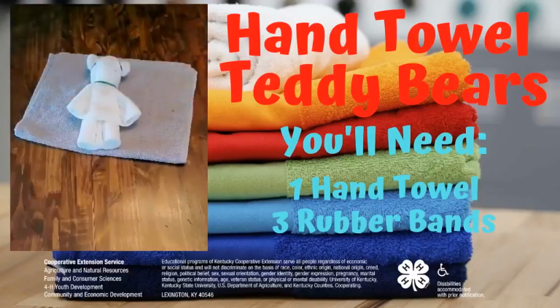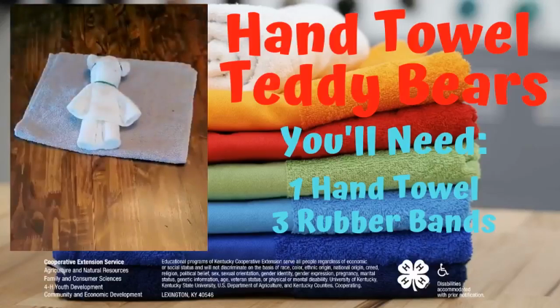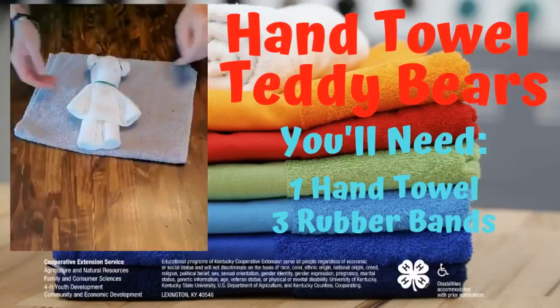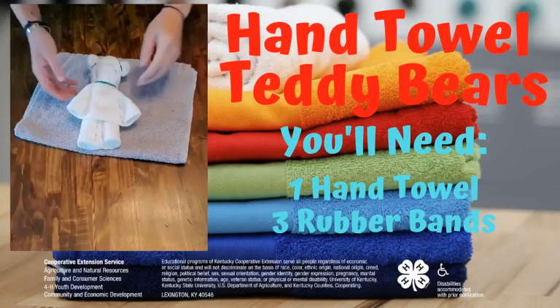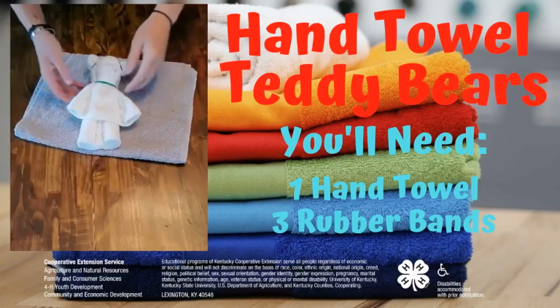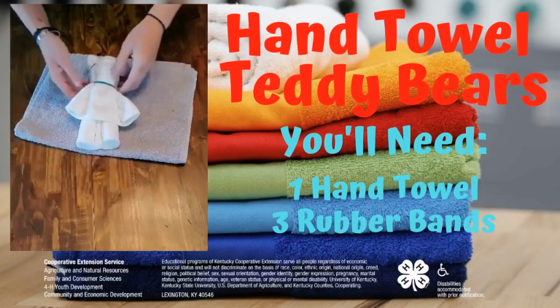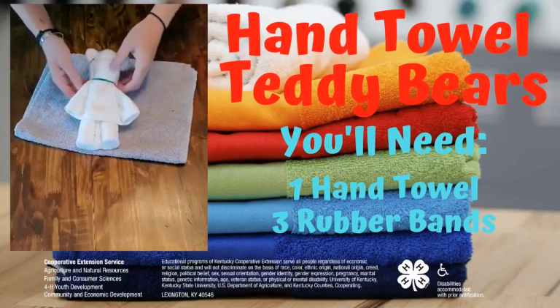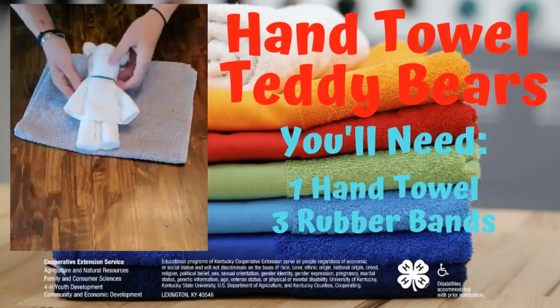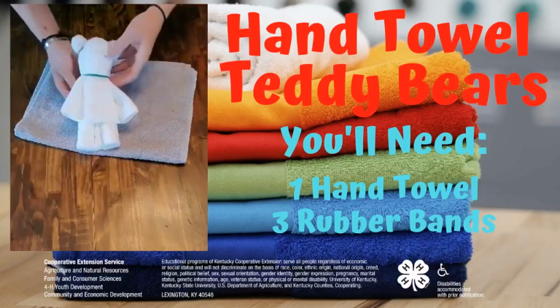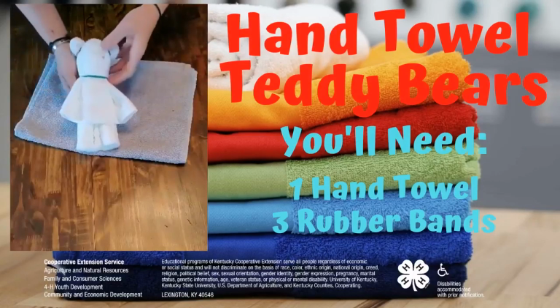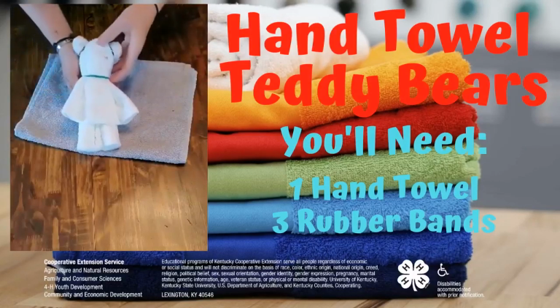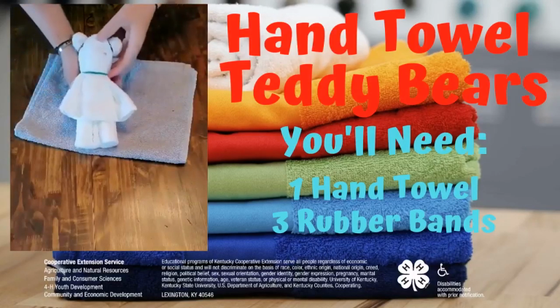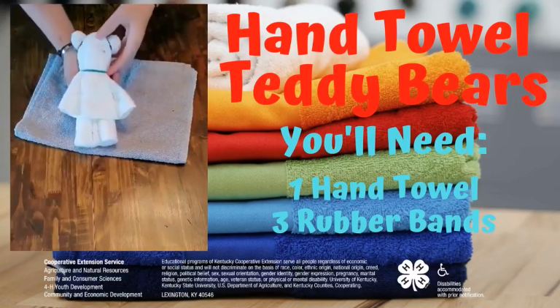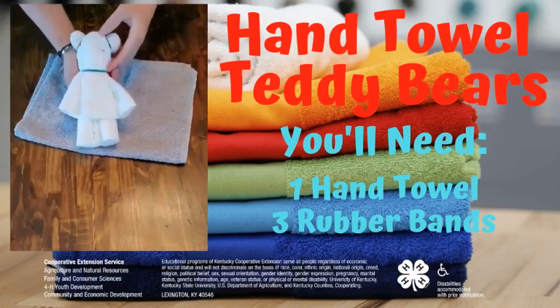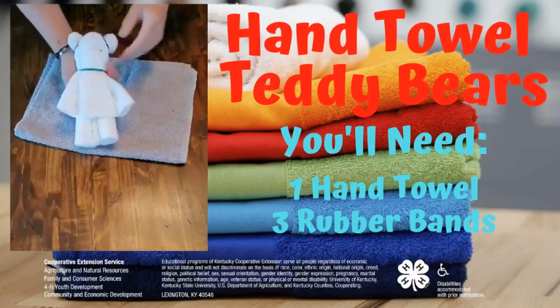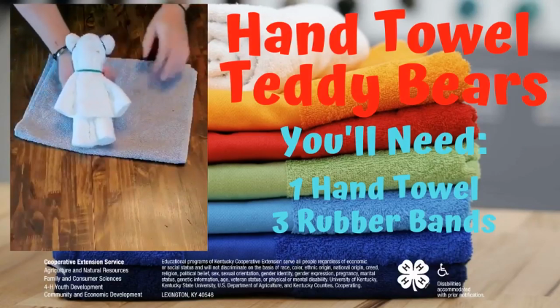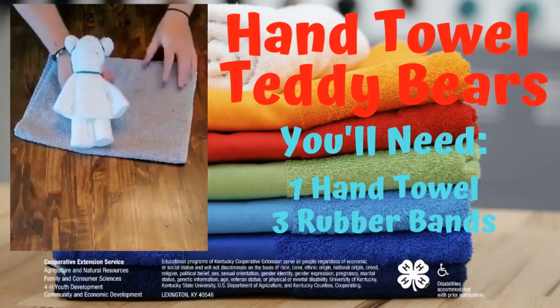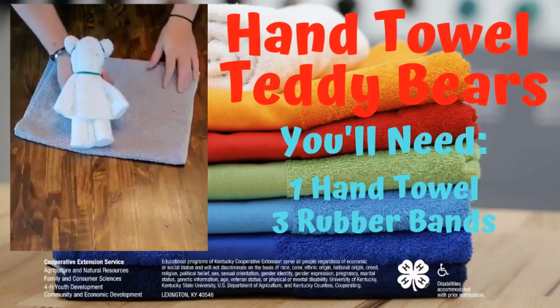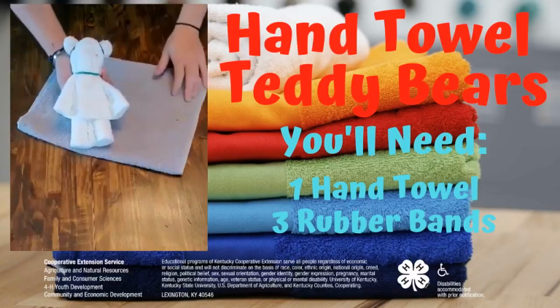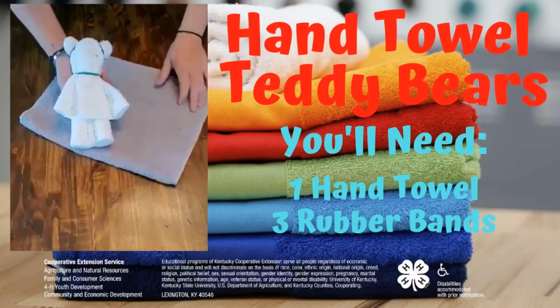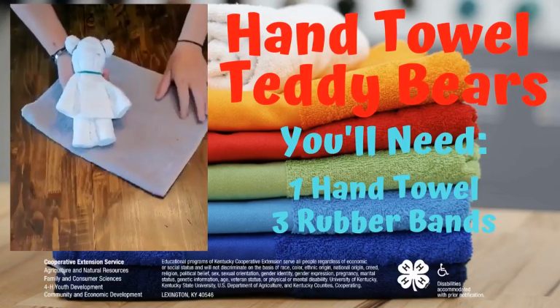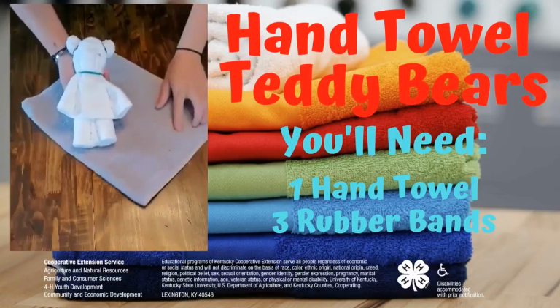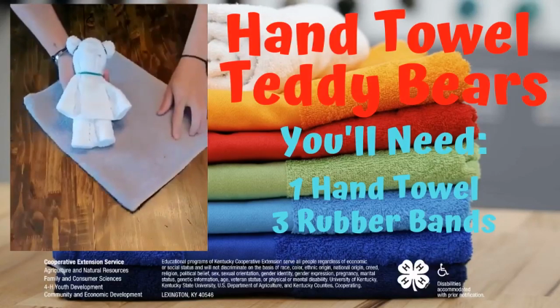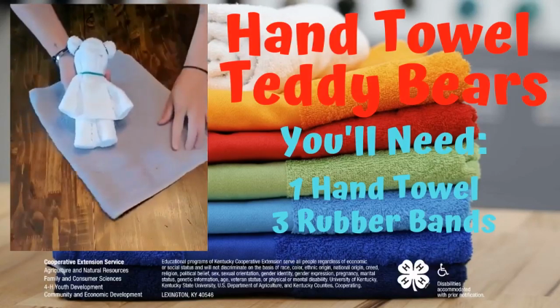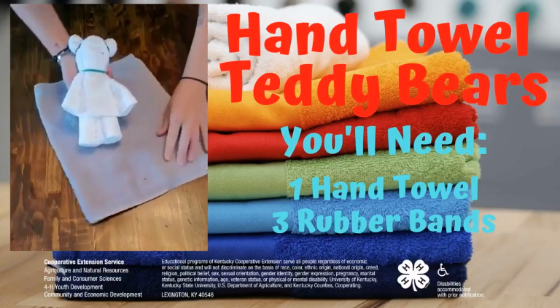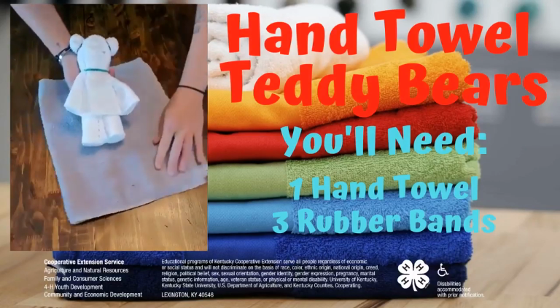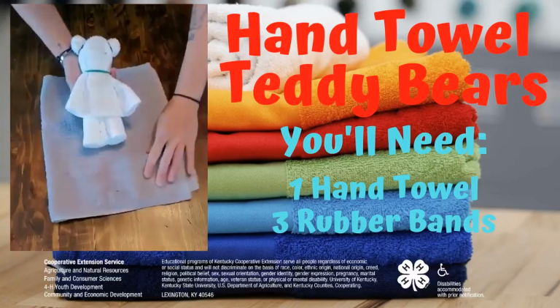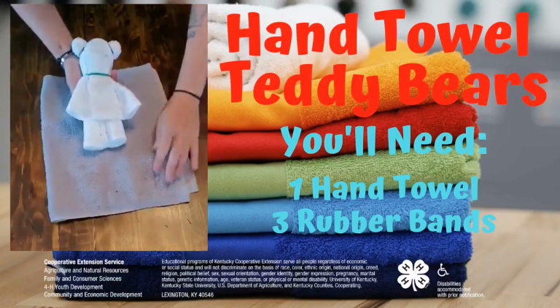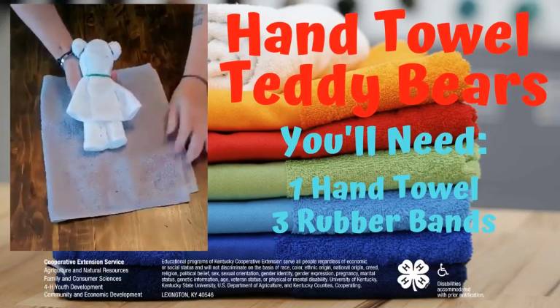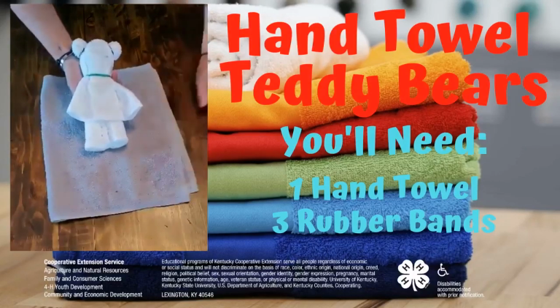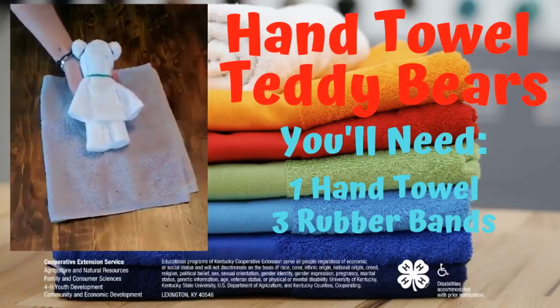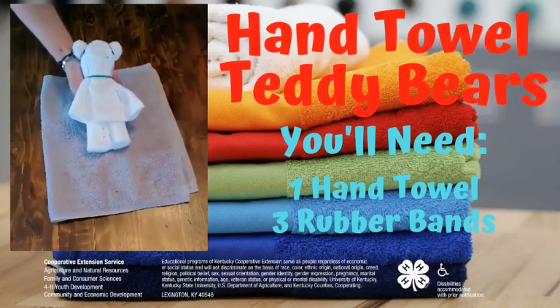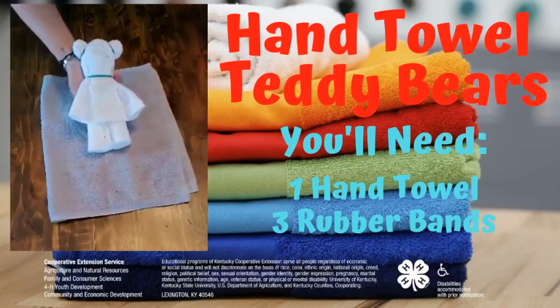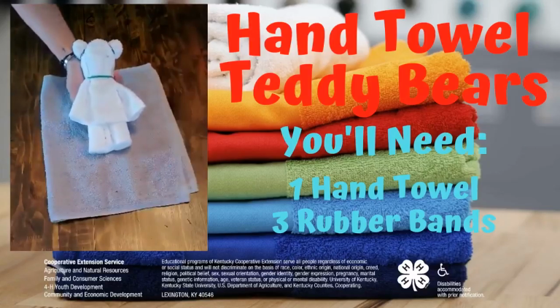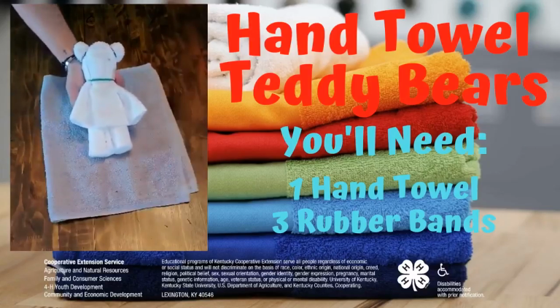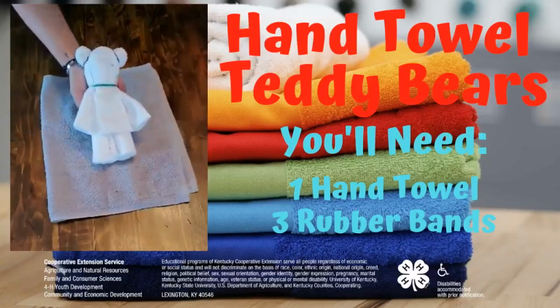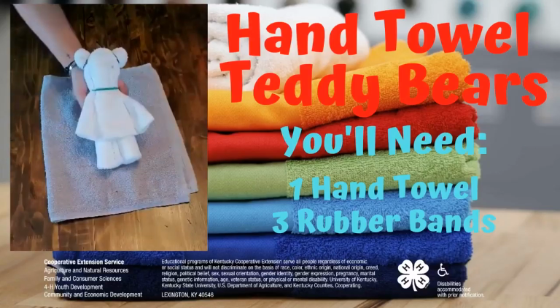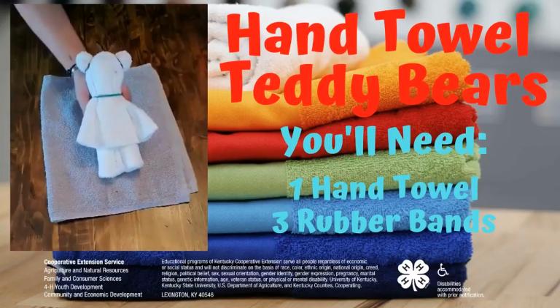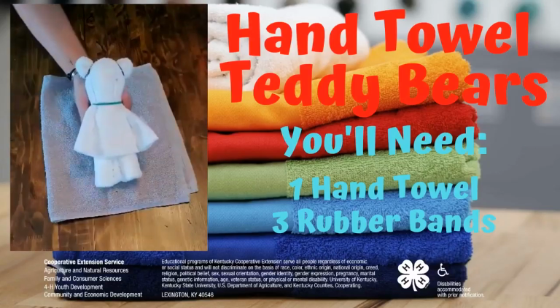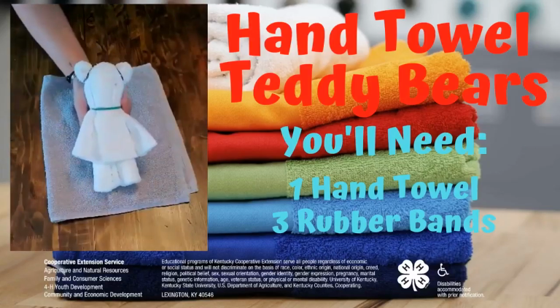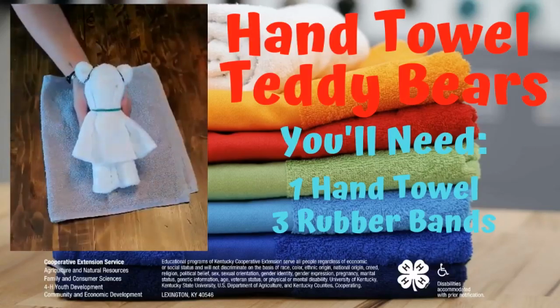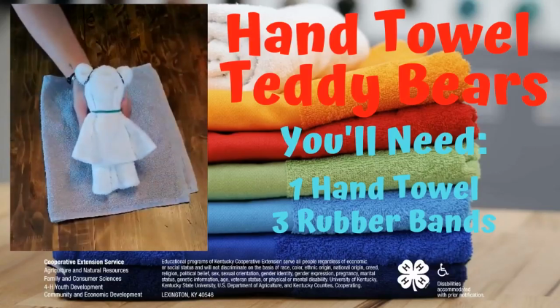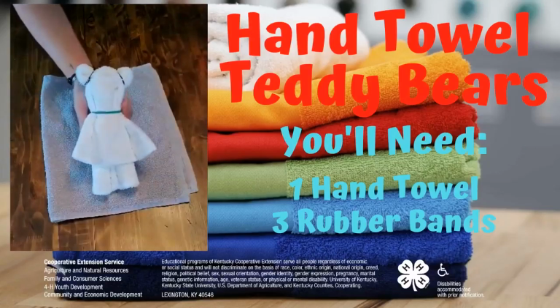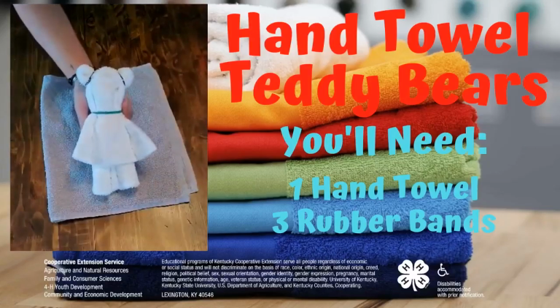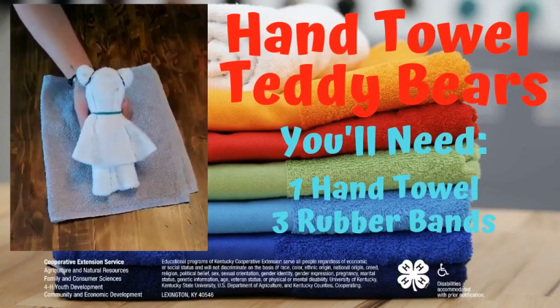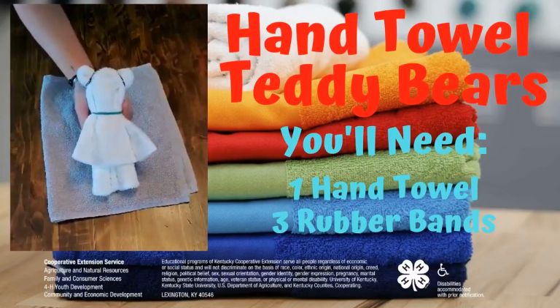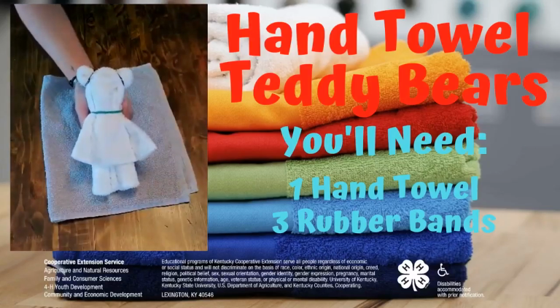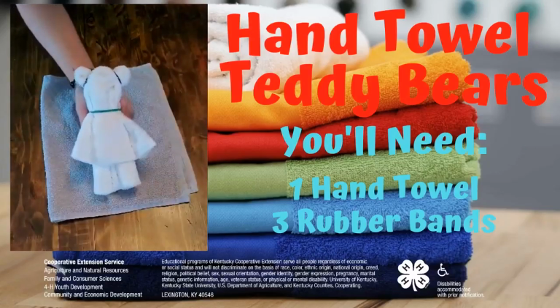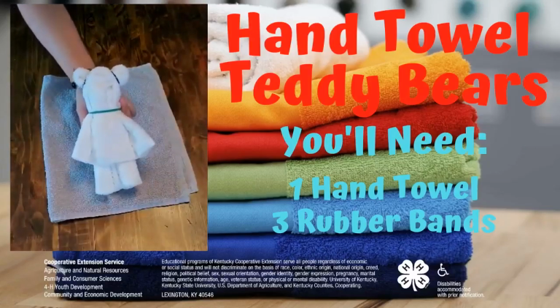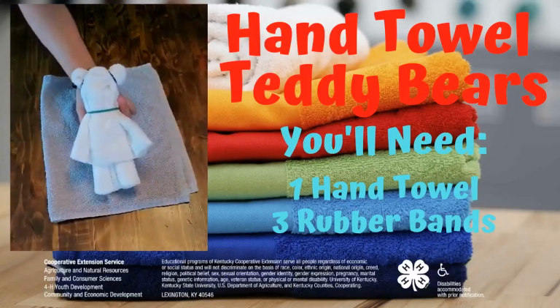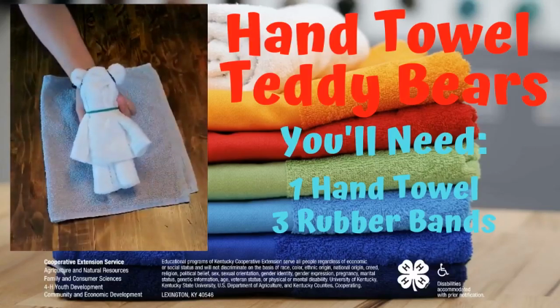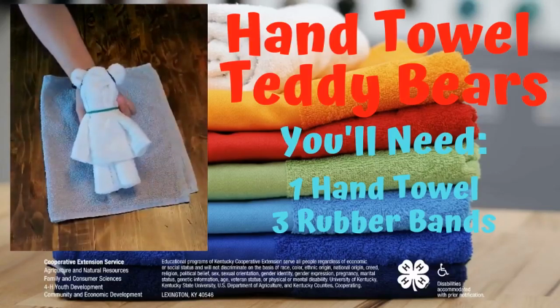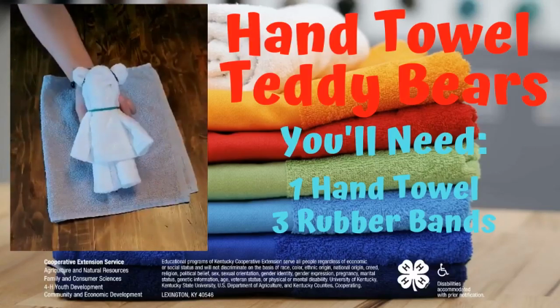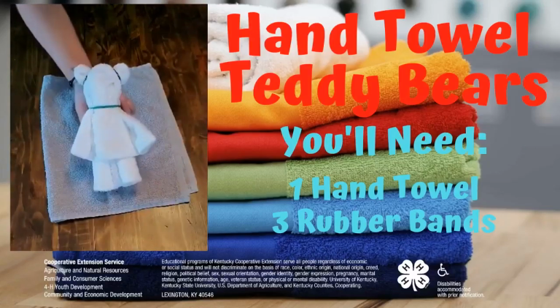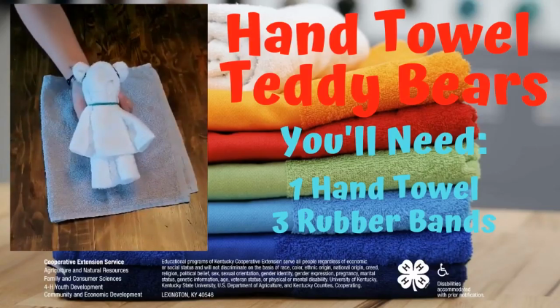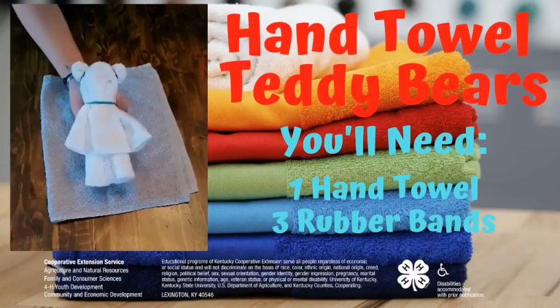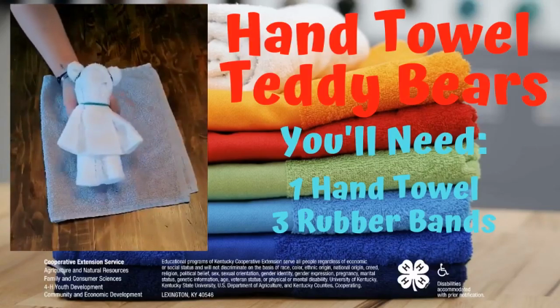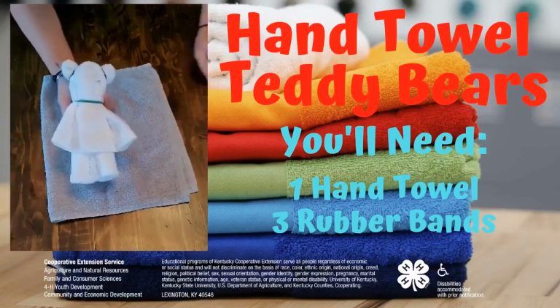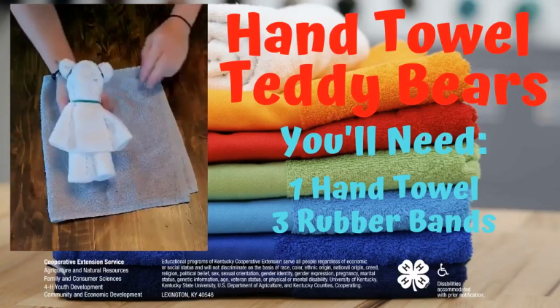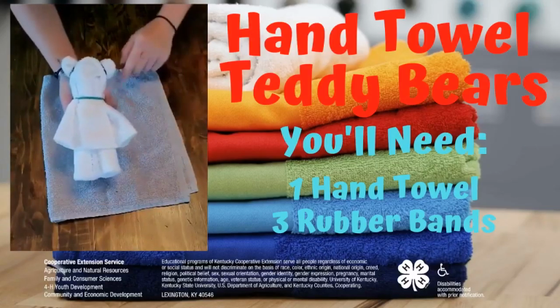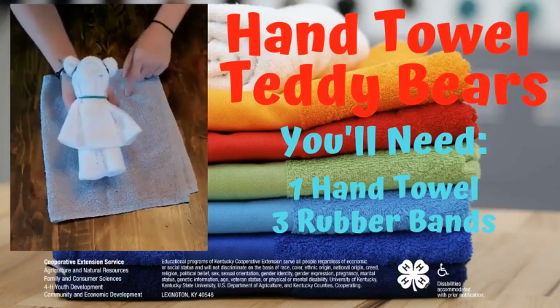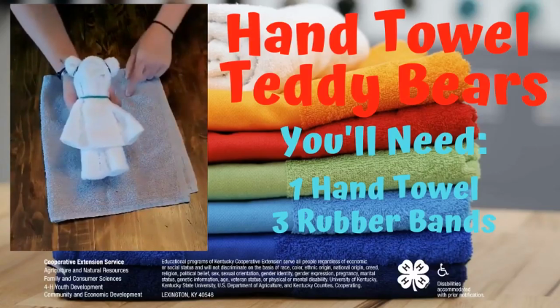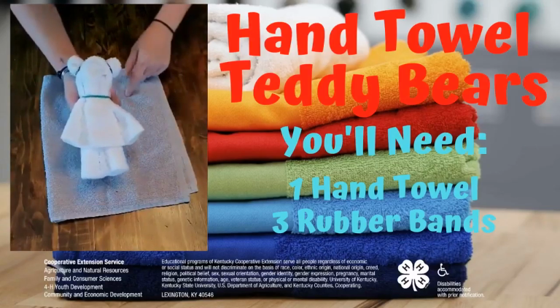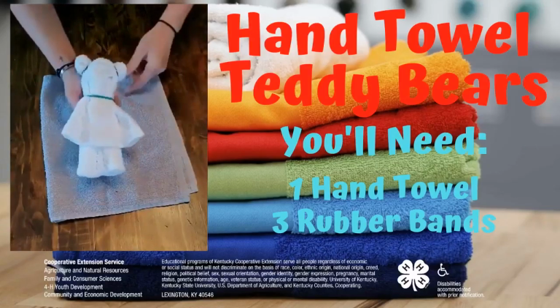Hey guys, Ashley Moore, 4-H Program Assistant, Macquarie County Extension Service. Today I'm going to show you how to make a teddy bear using a hand towel.